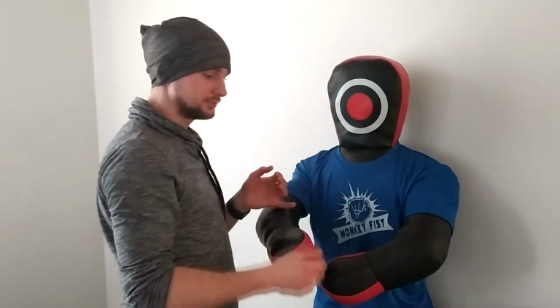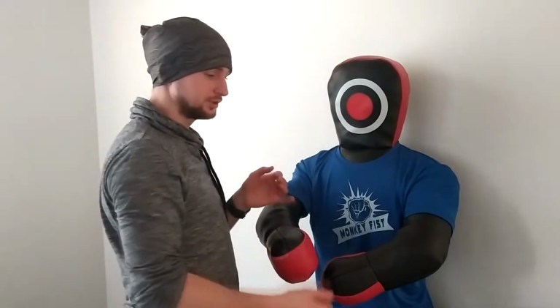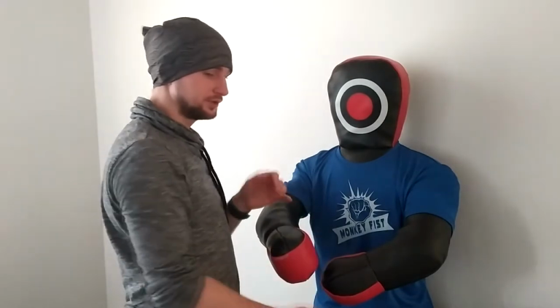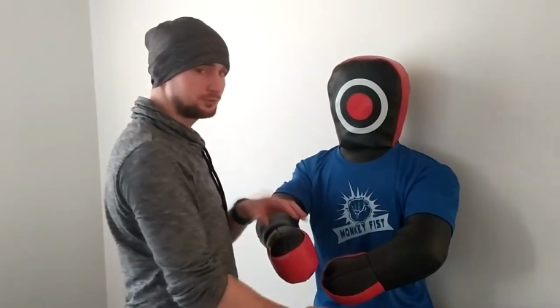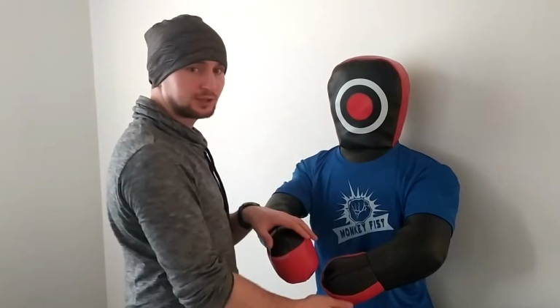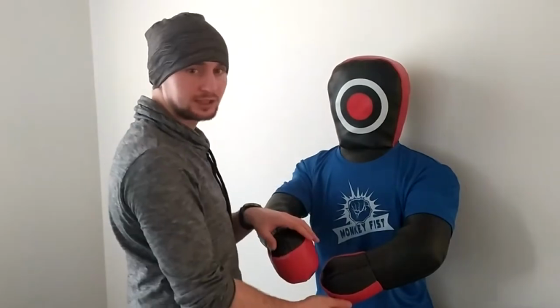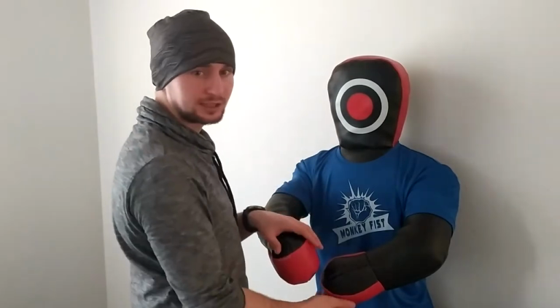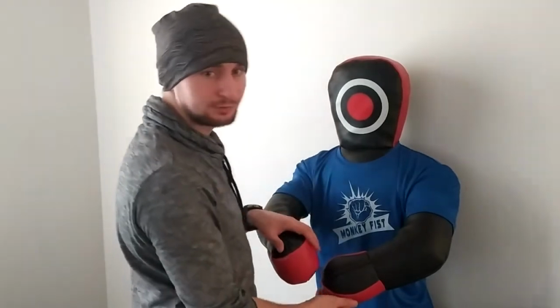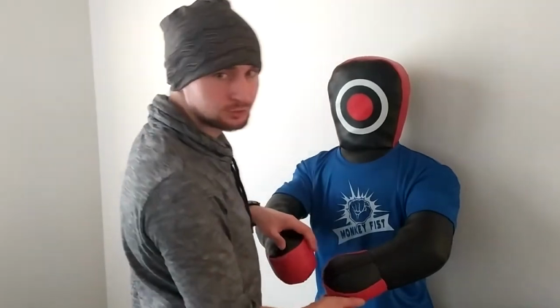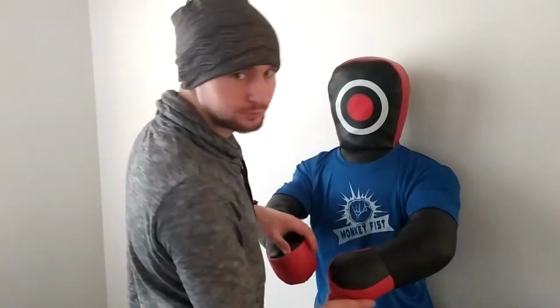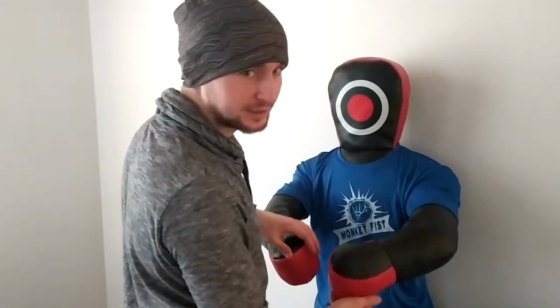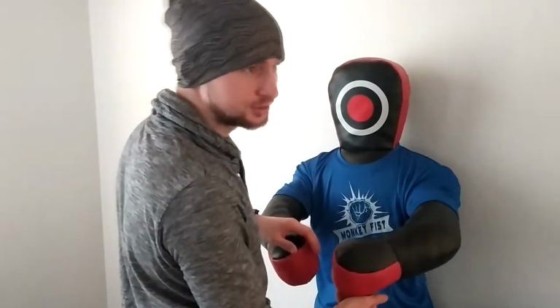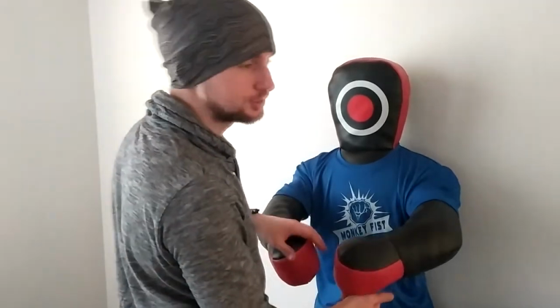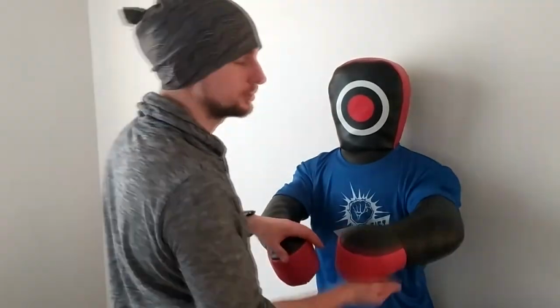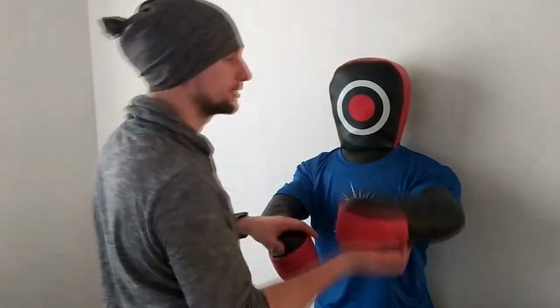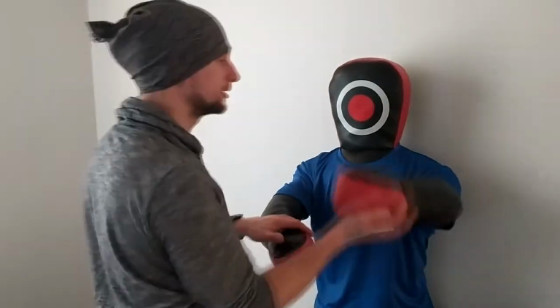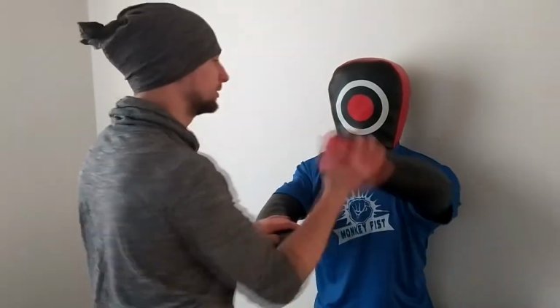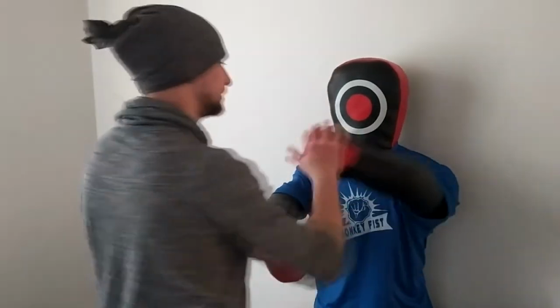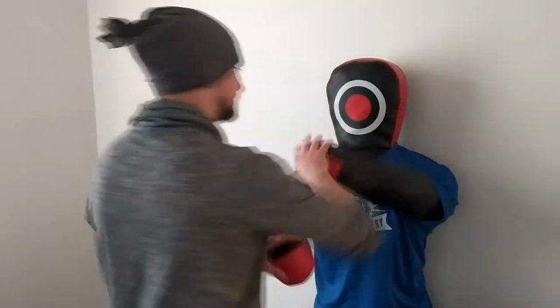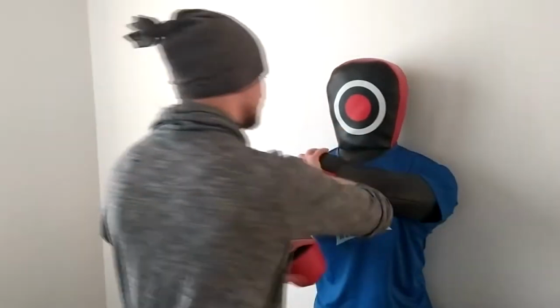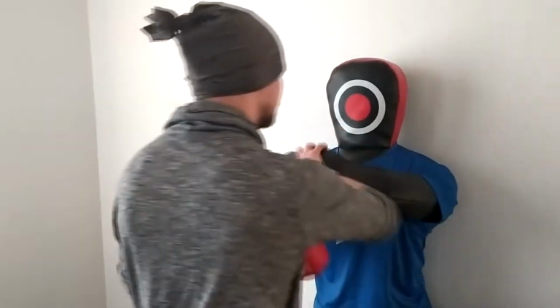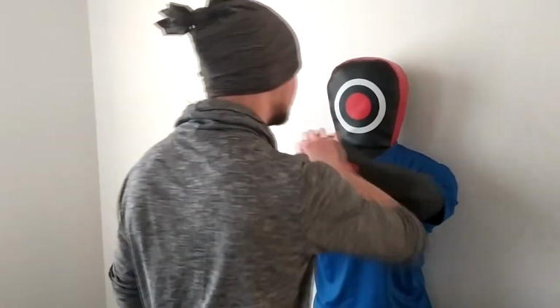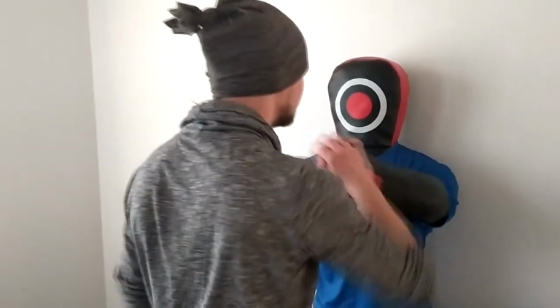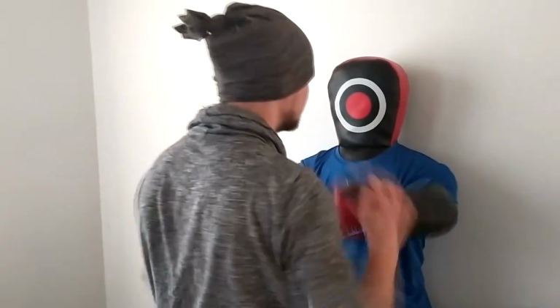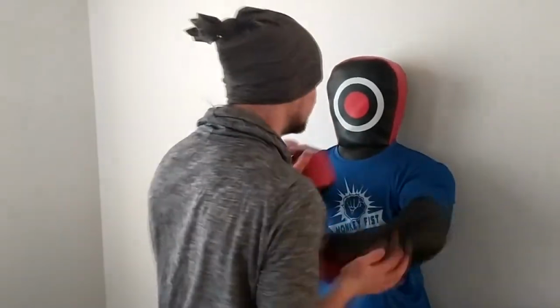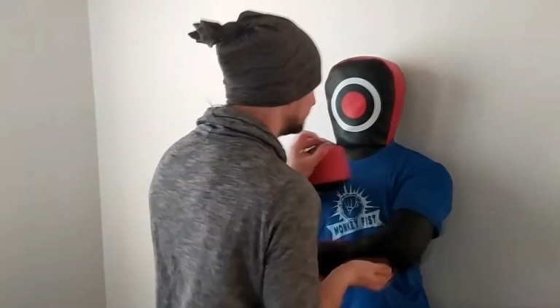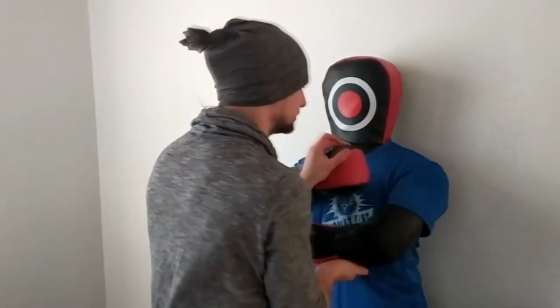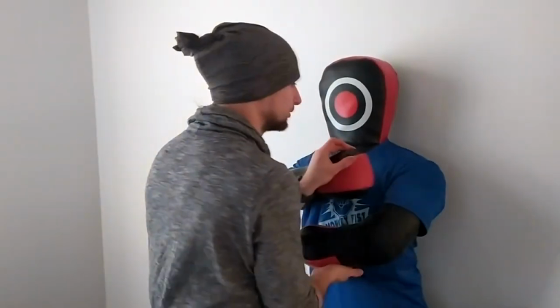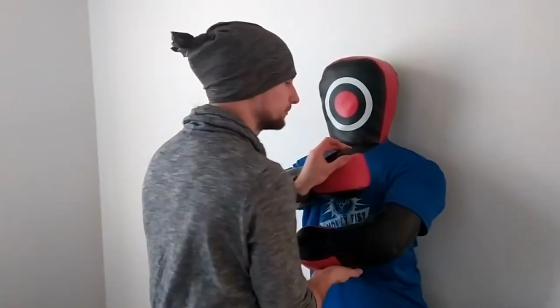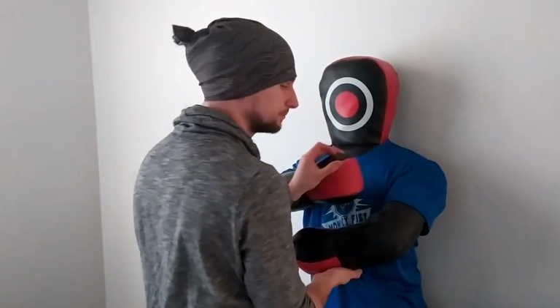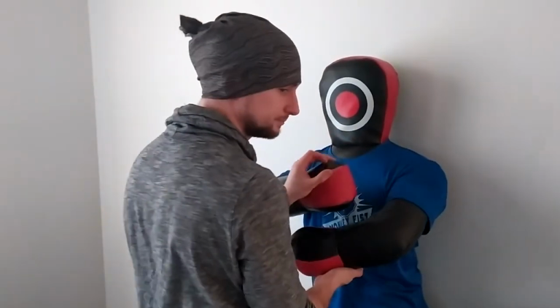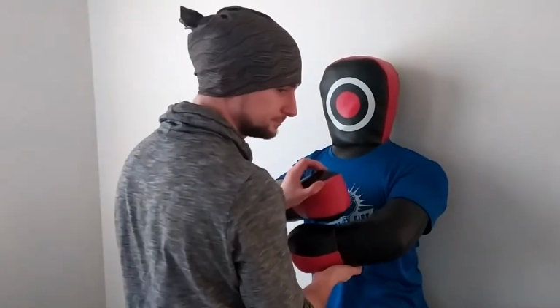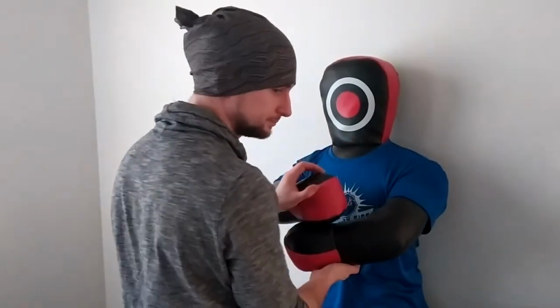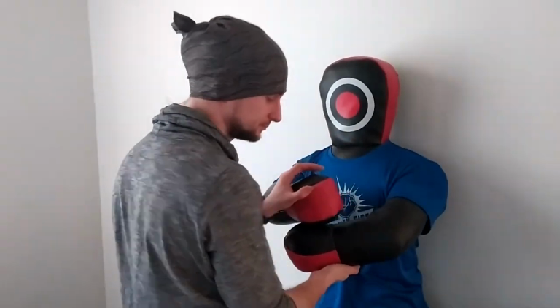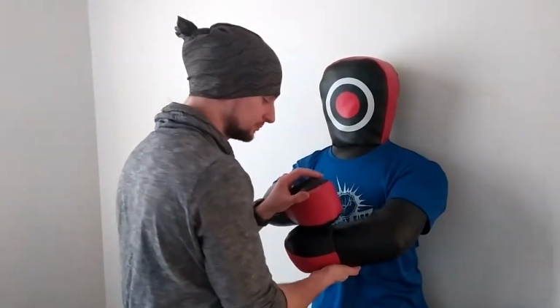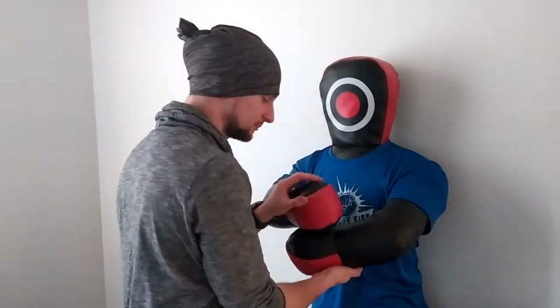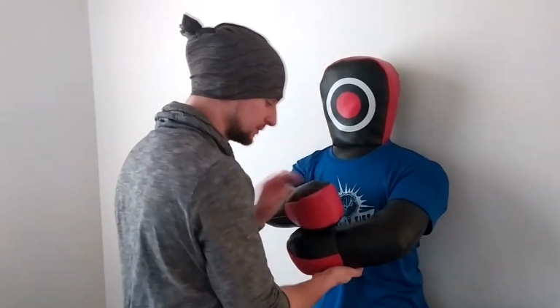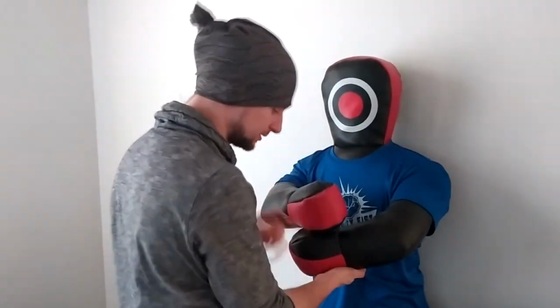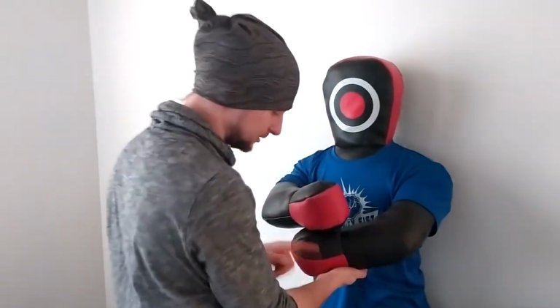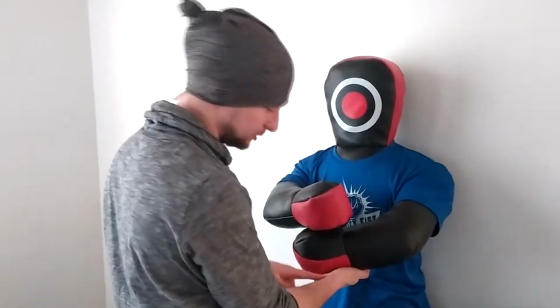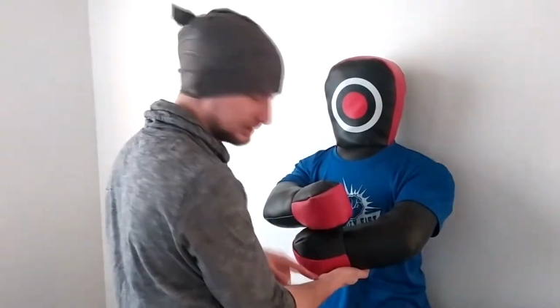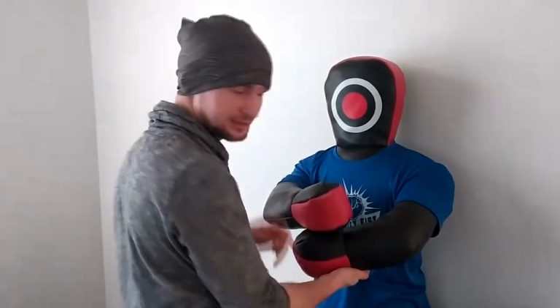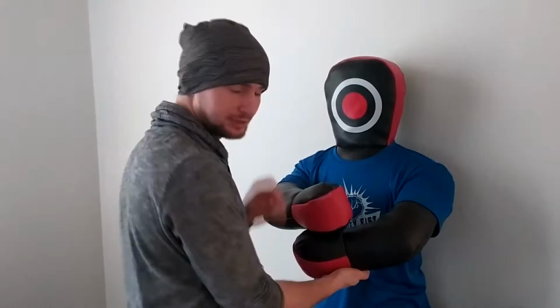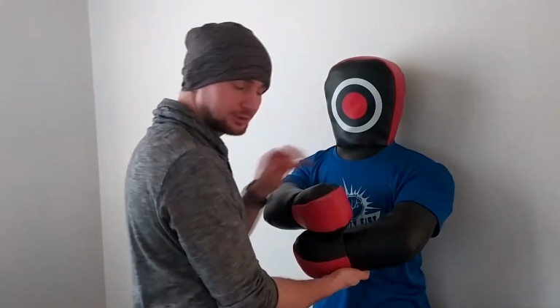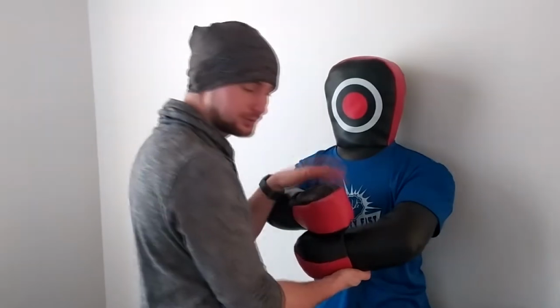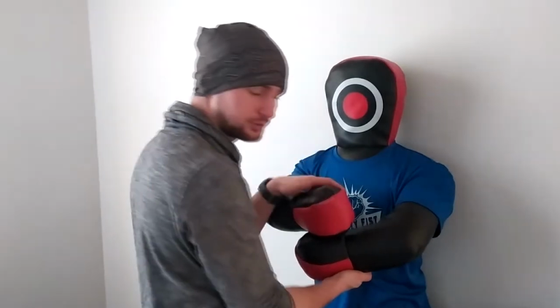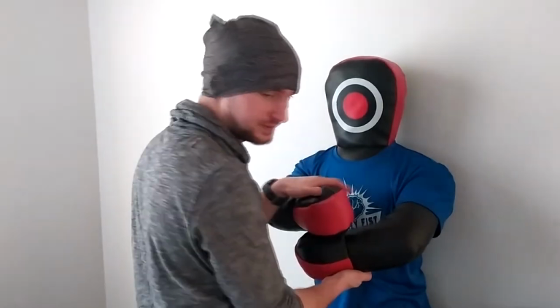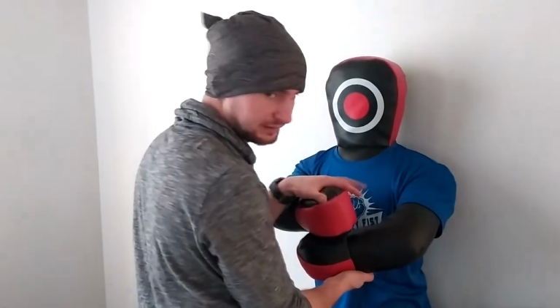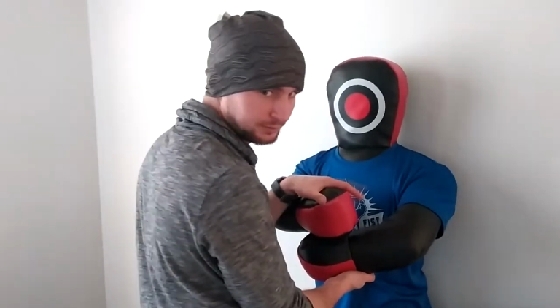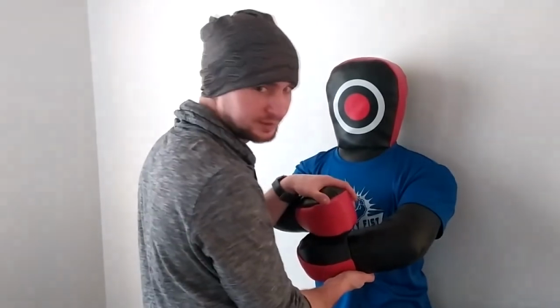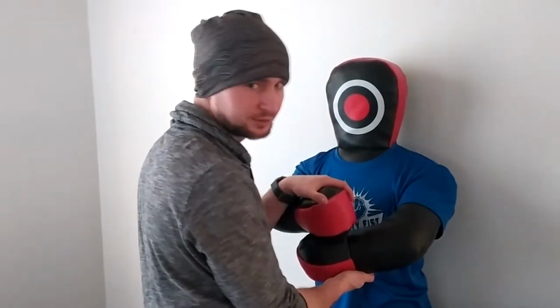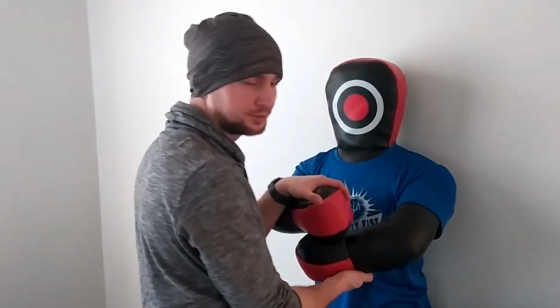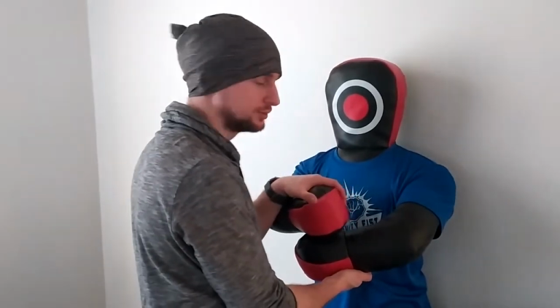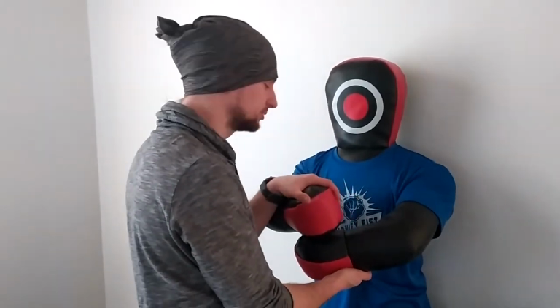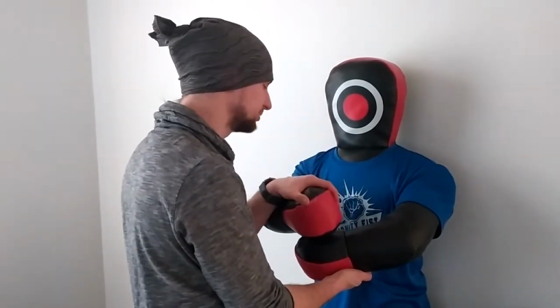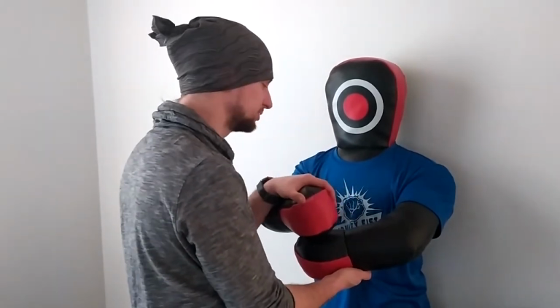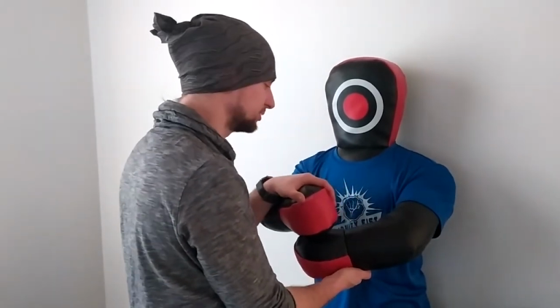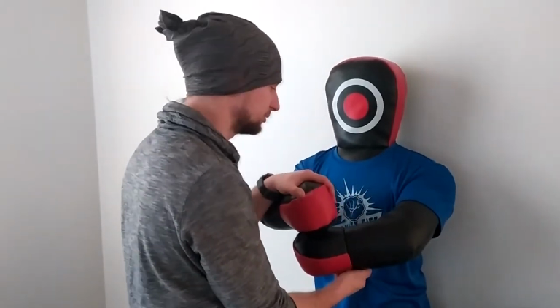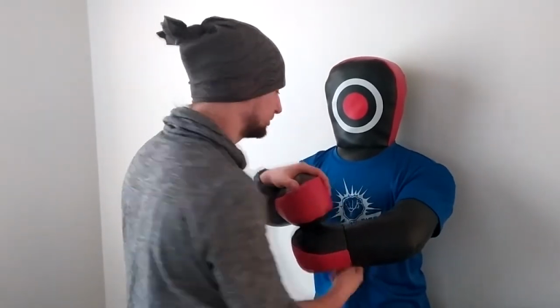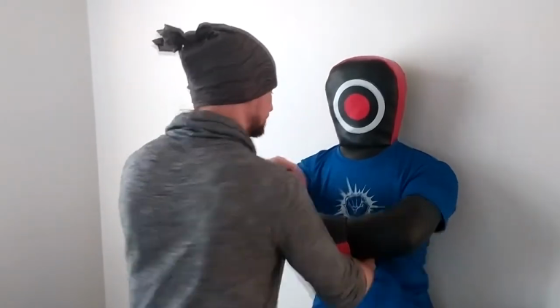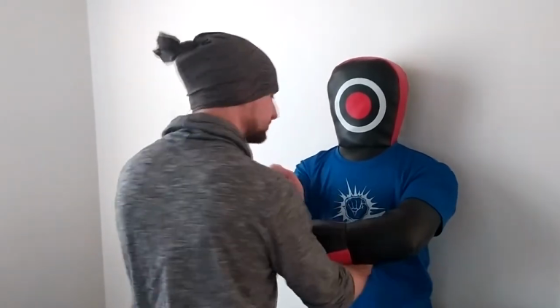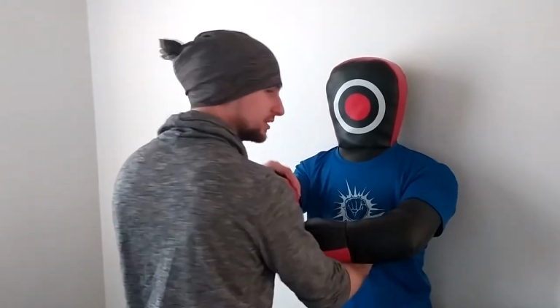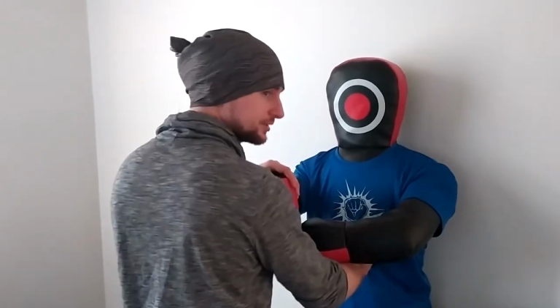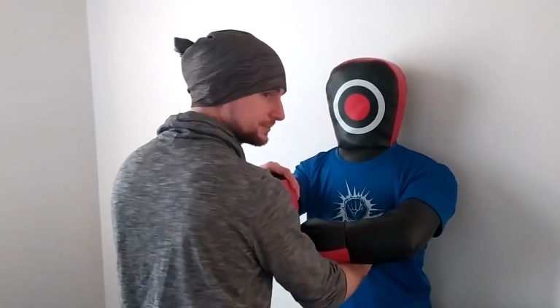If you are a Wing Chun practitioner and you do Chi Sao, low Tan Sao is also a perfect moment to do the one-inch punch.